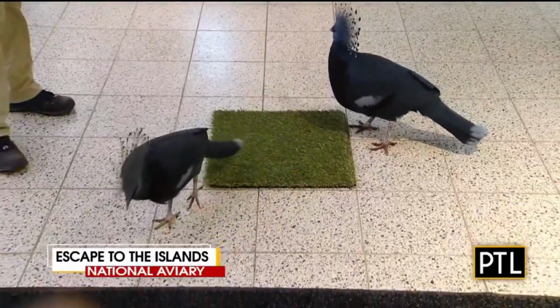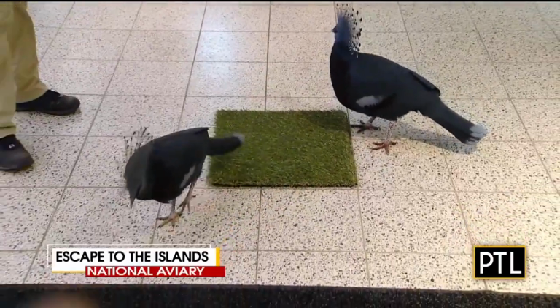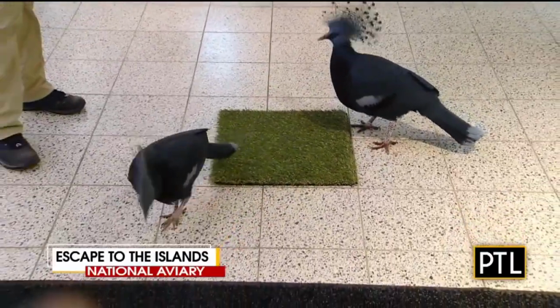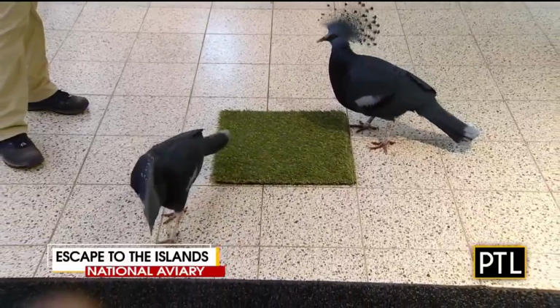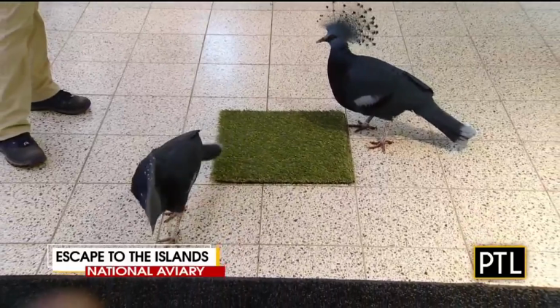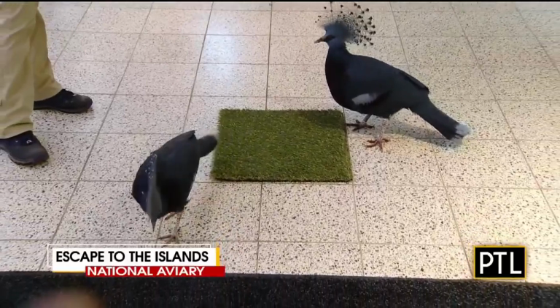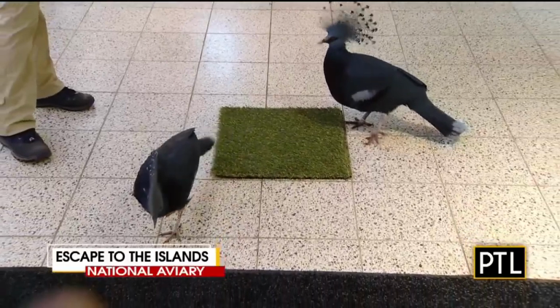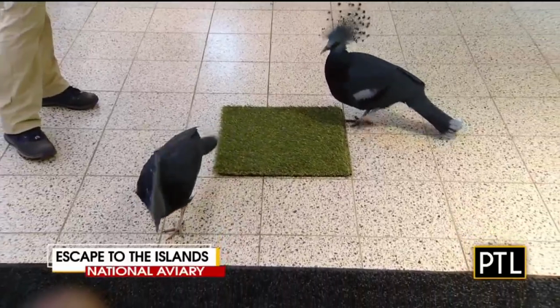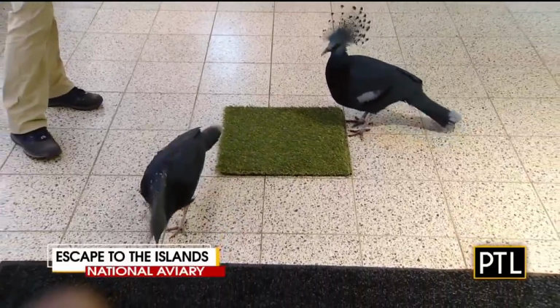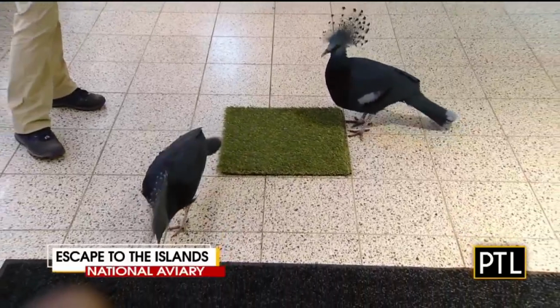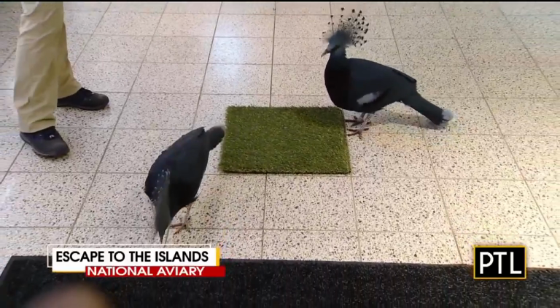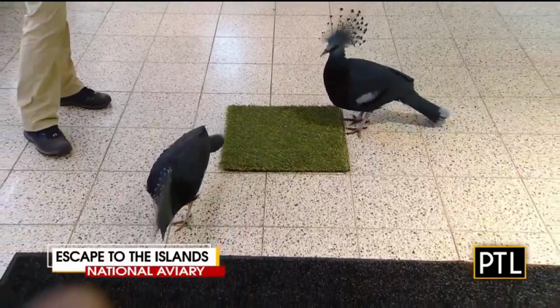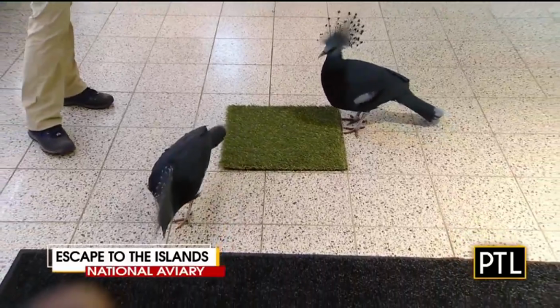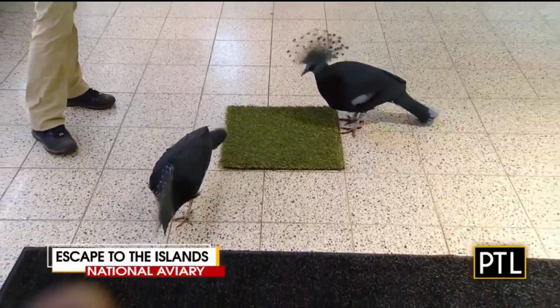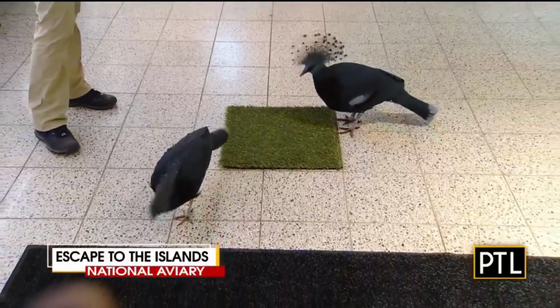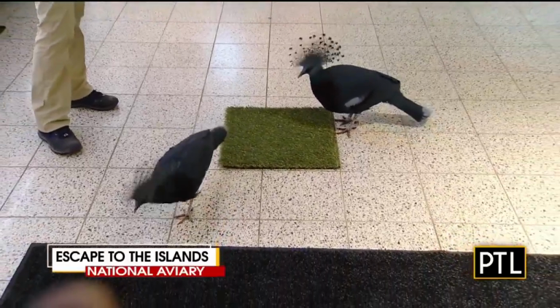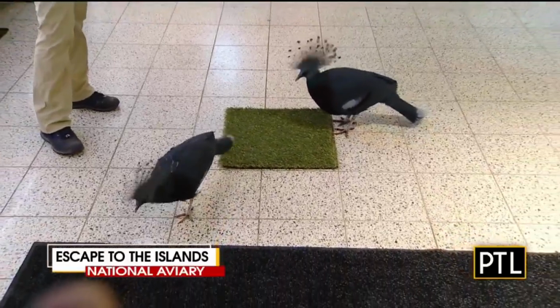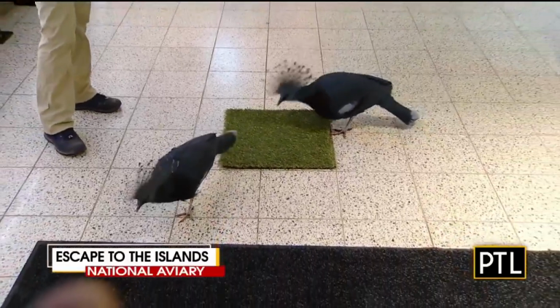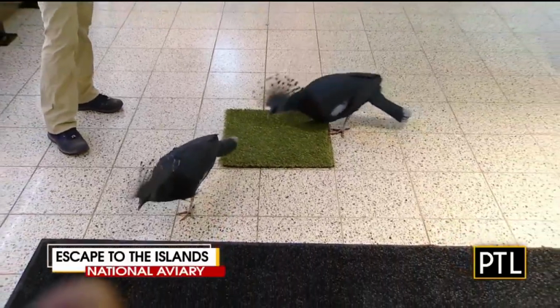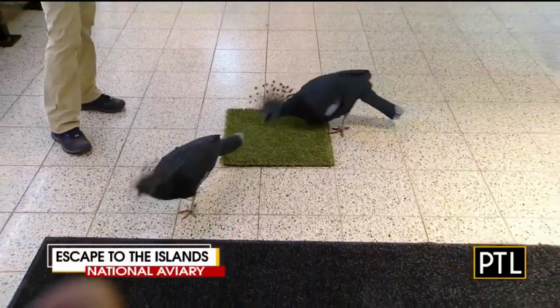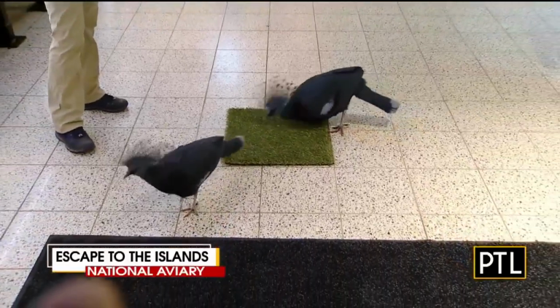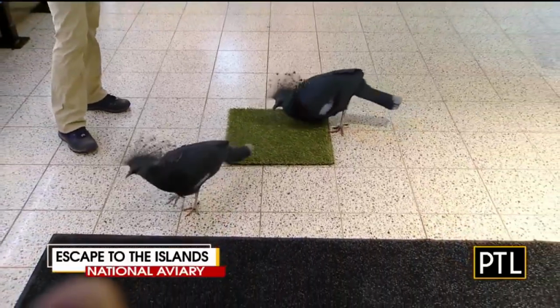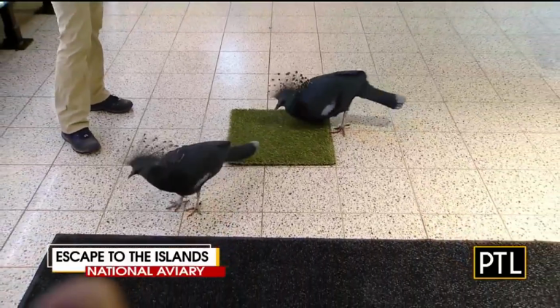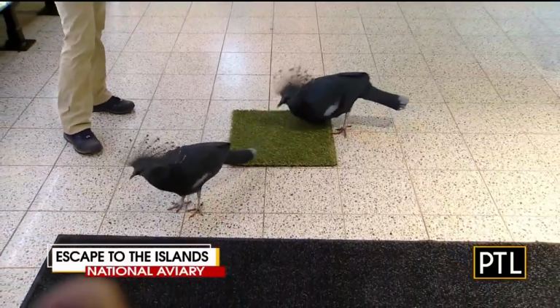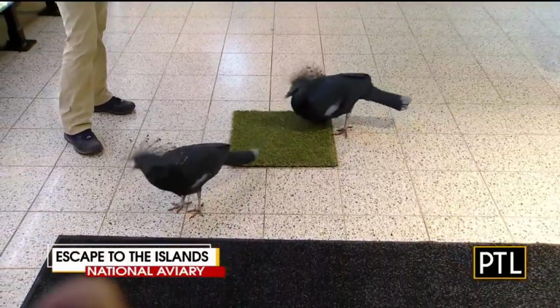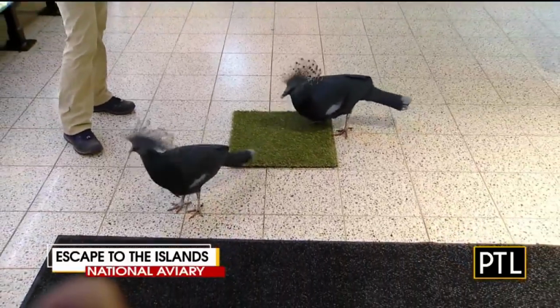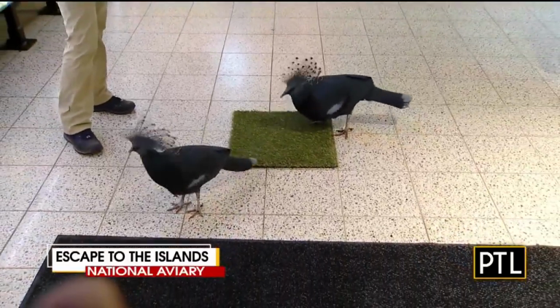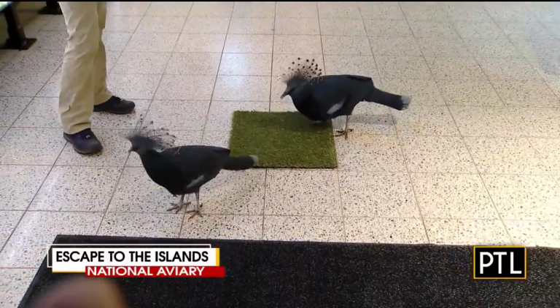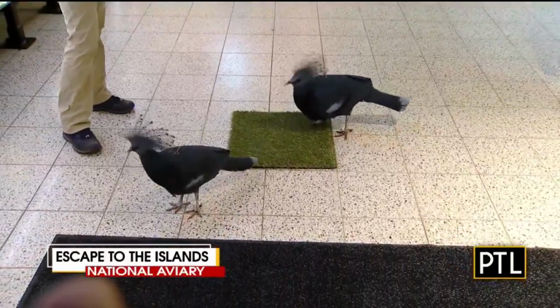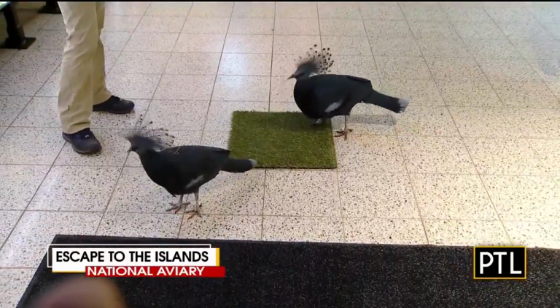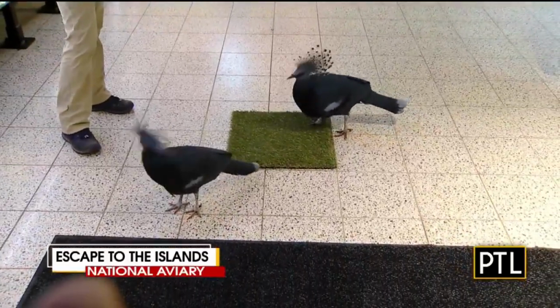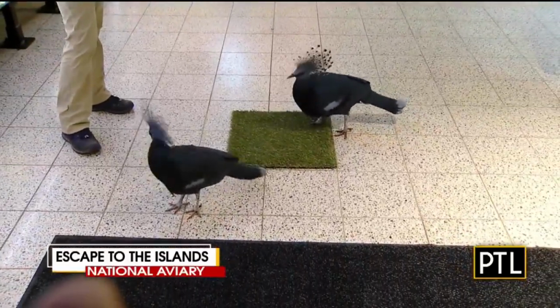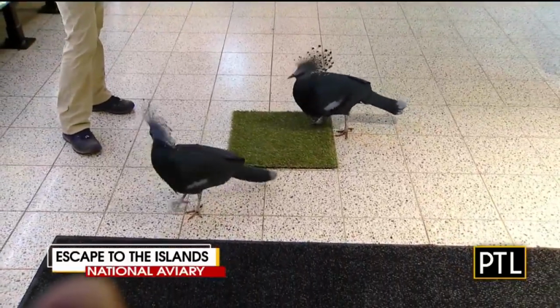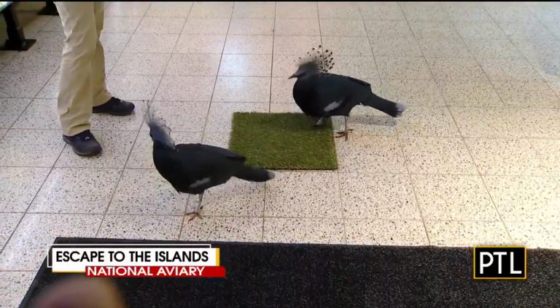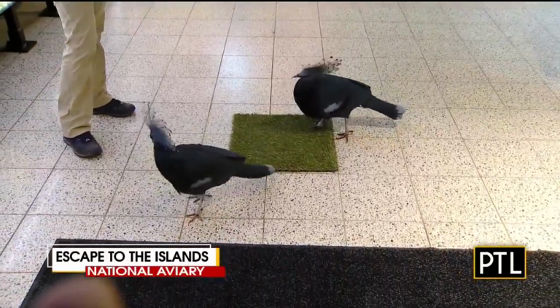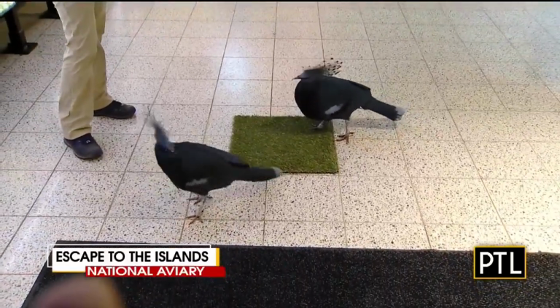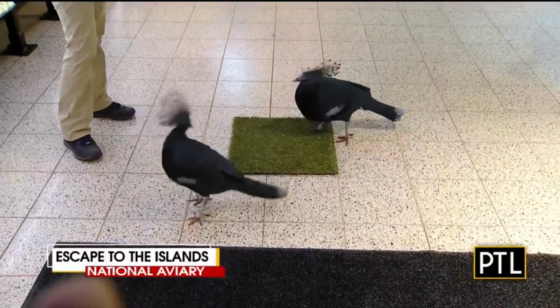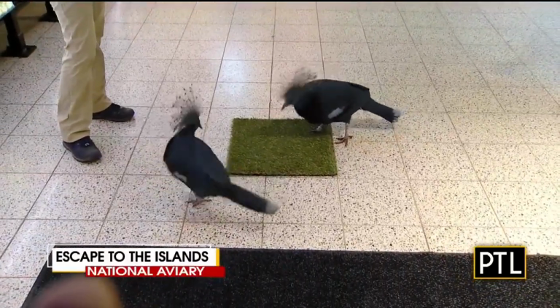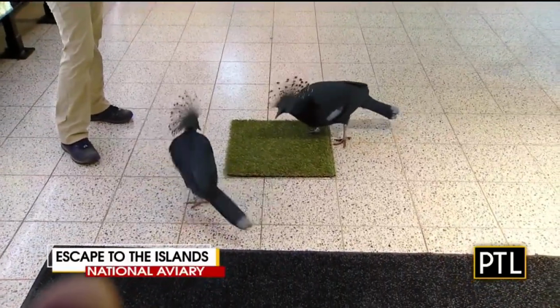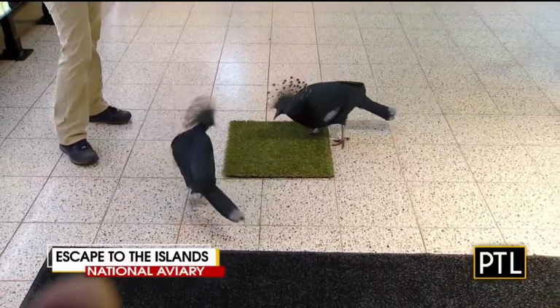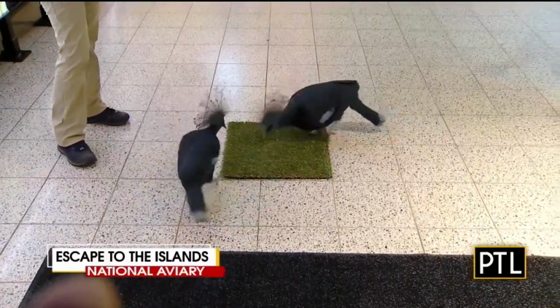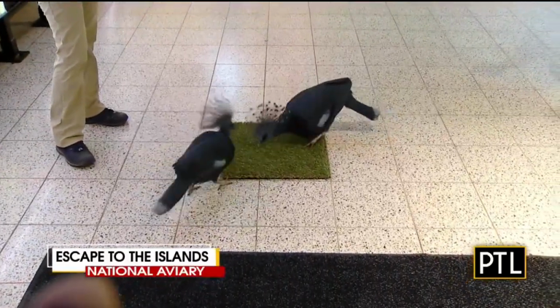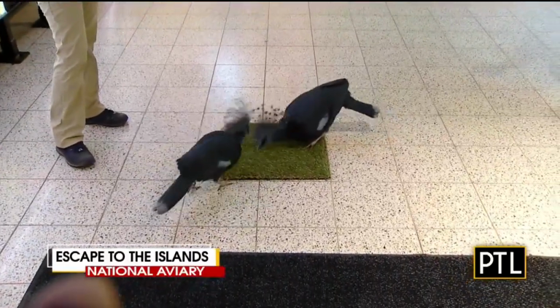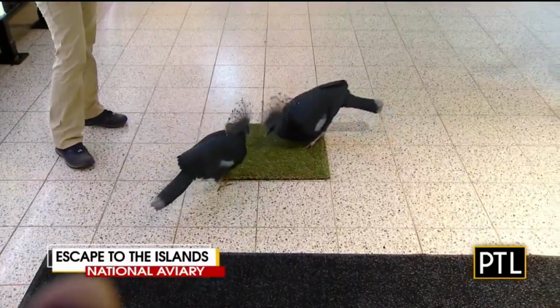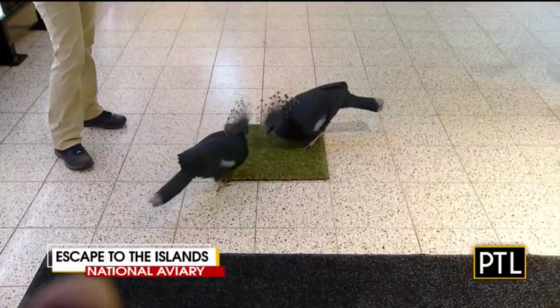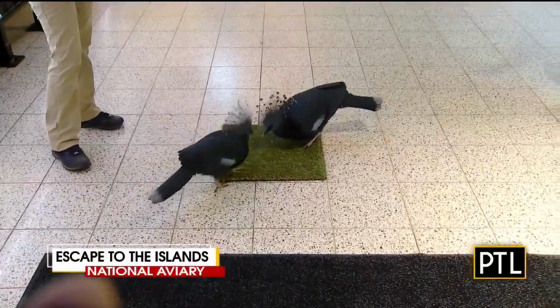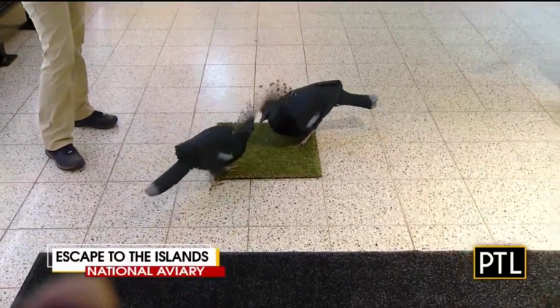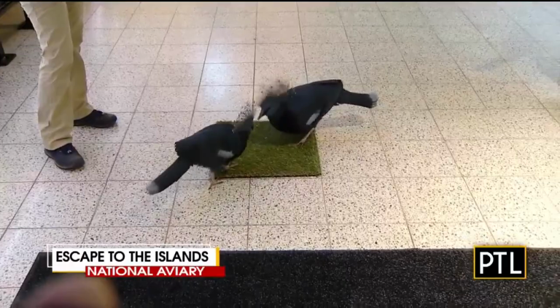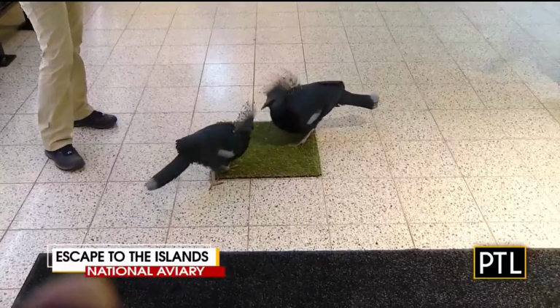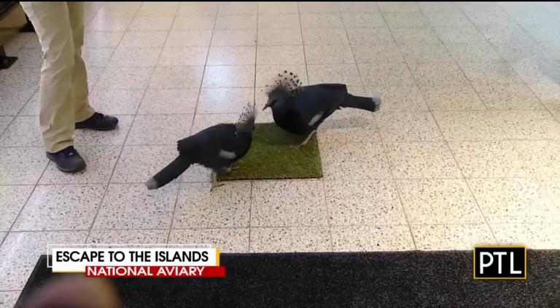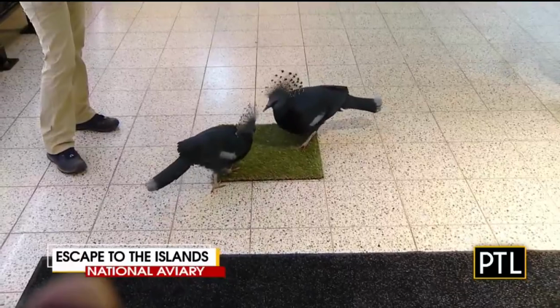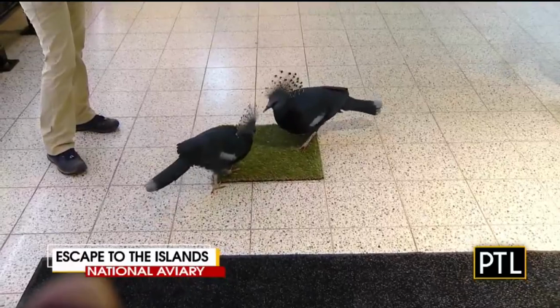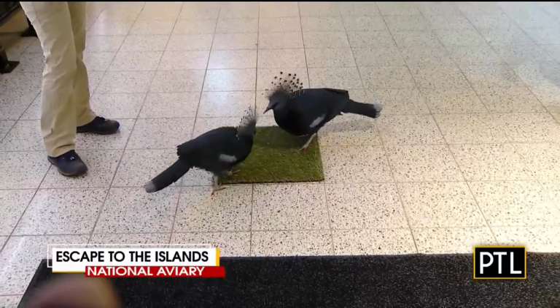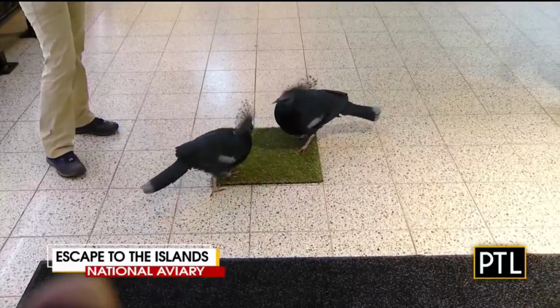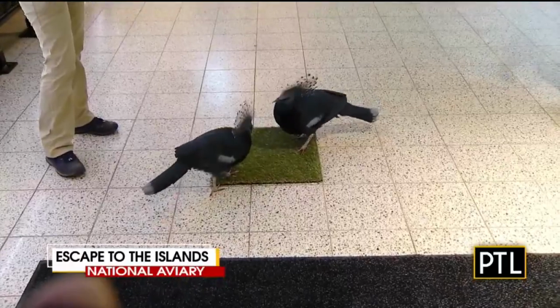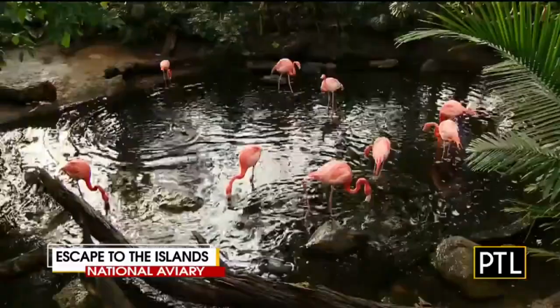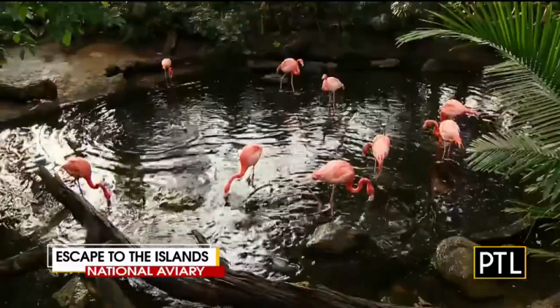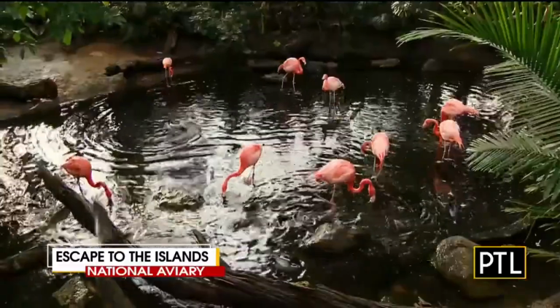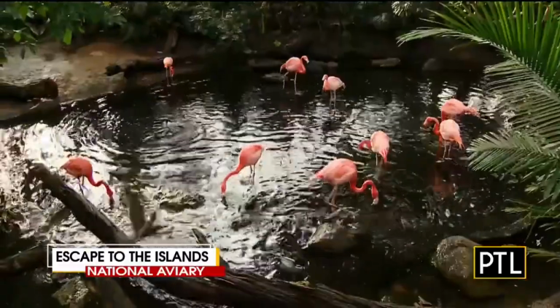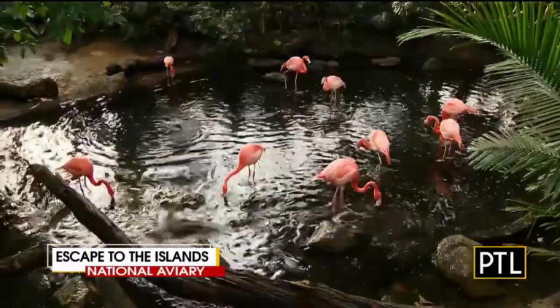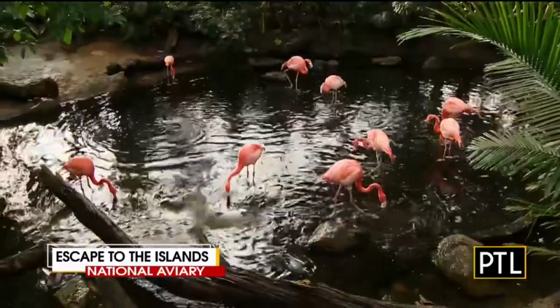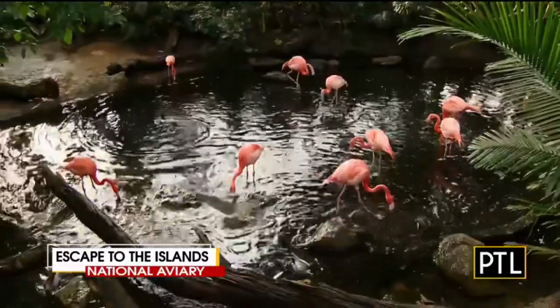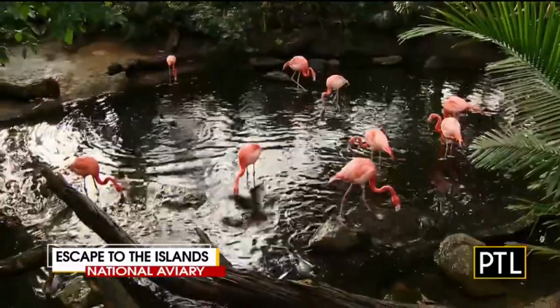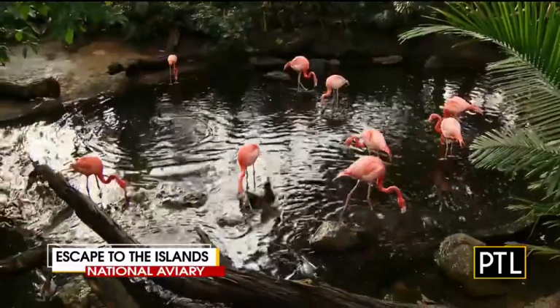The exhibit is filled with palm trees, greenery, and tropical flowers to transport you to the islands without even leaving Pittsburgh, which is great.